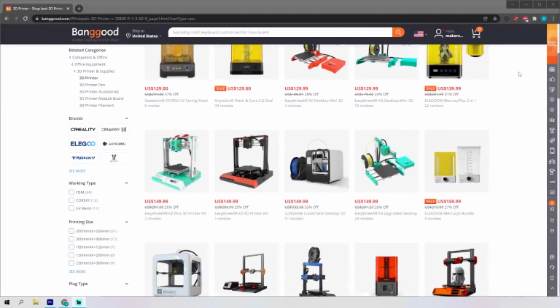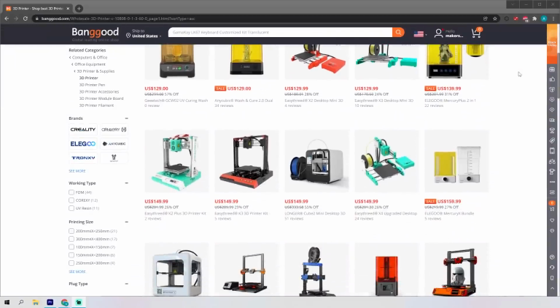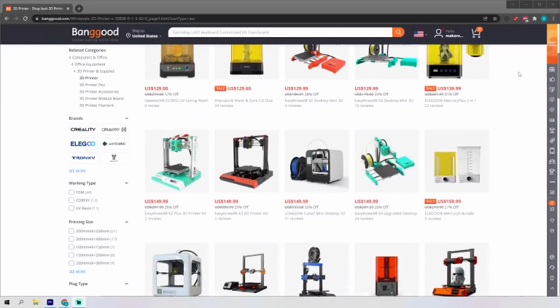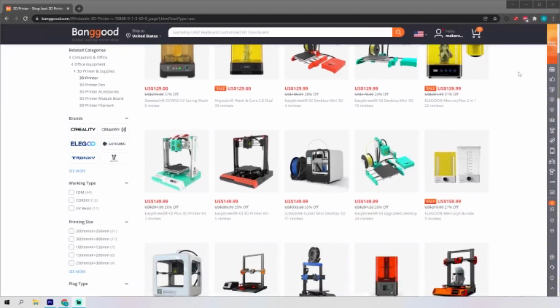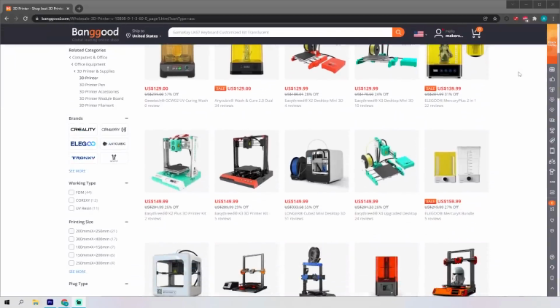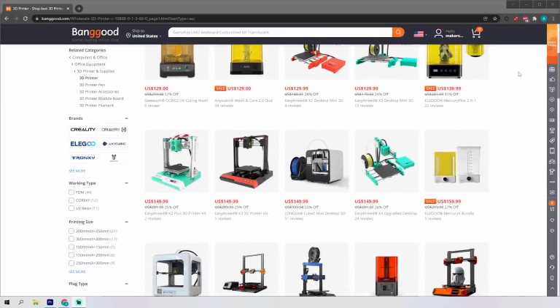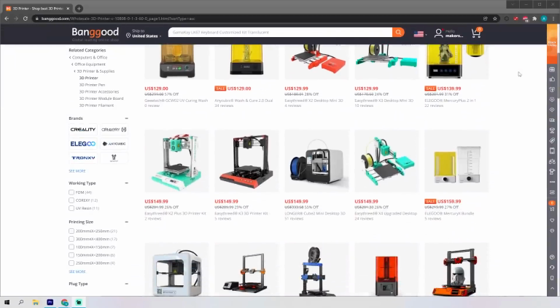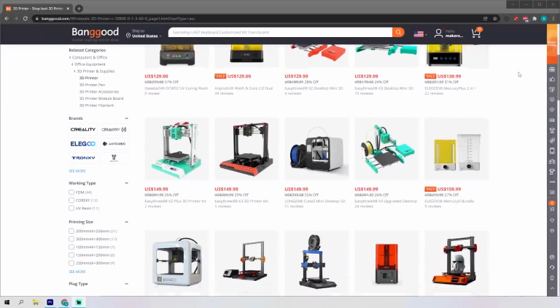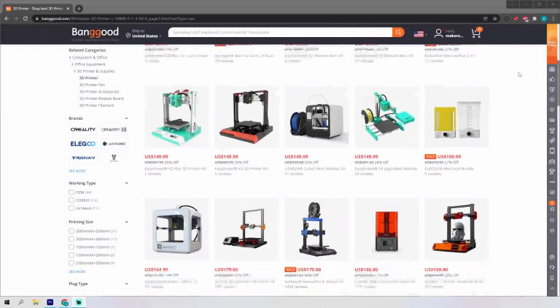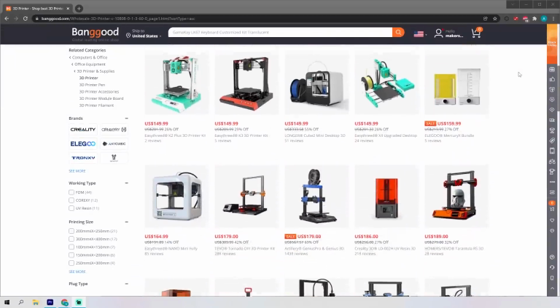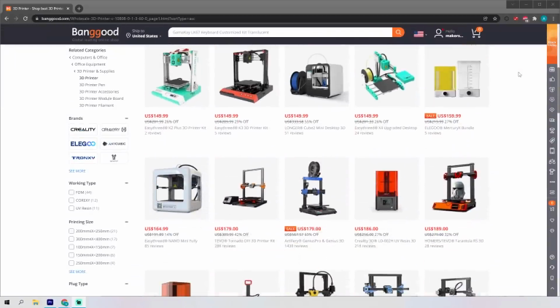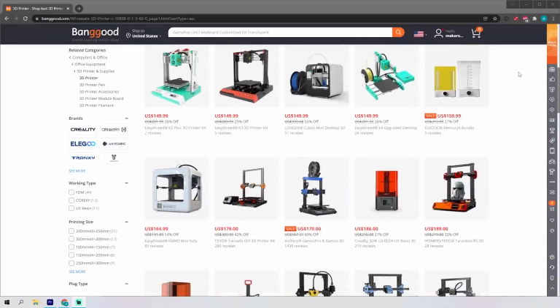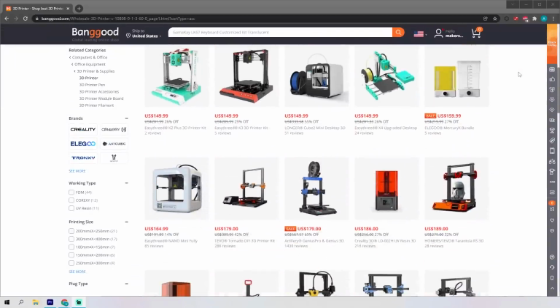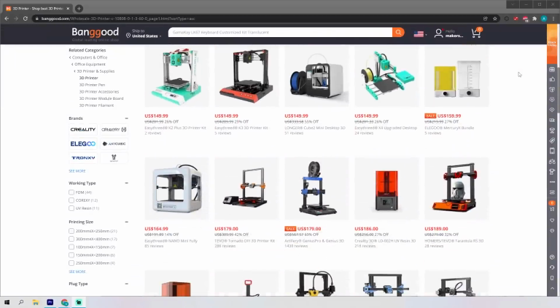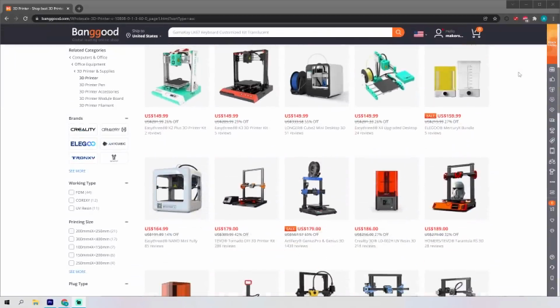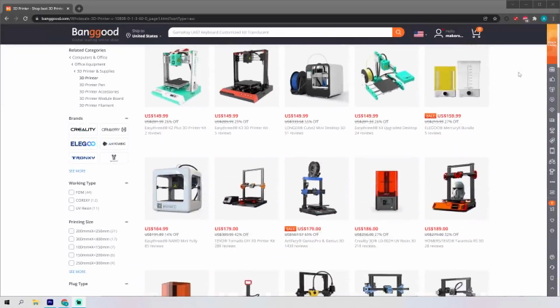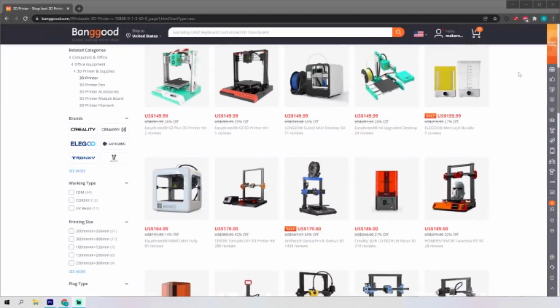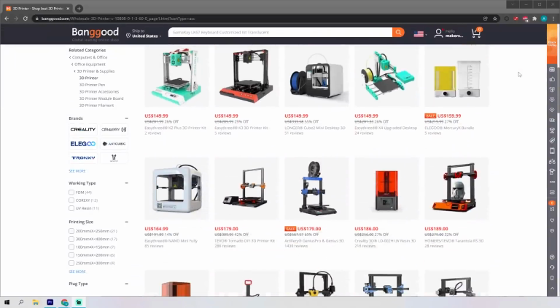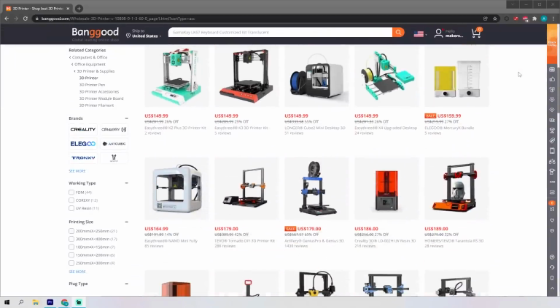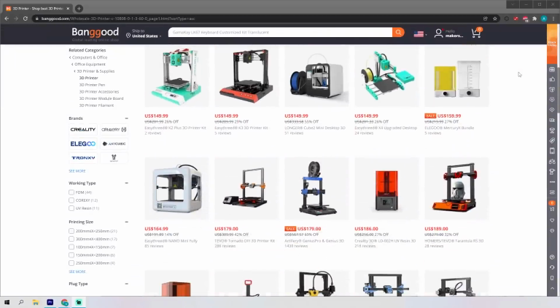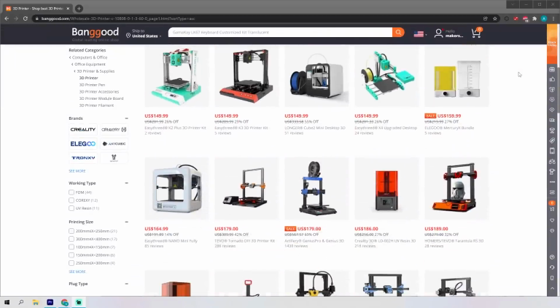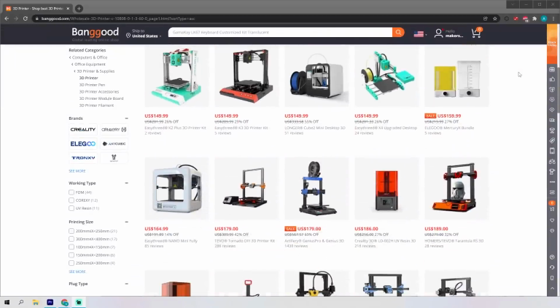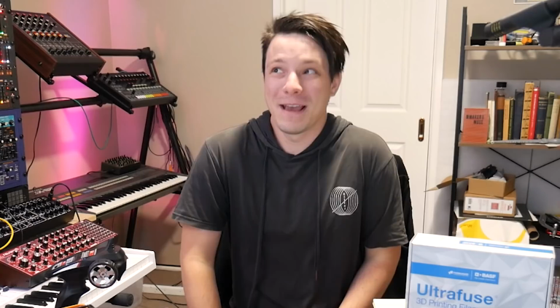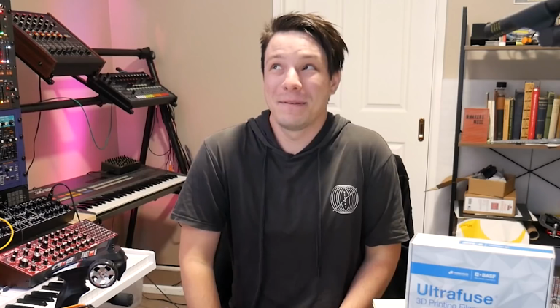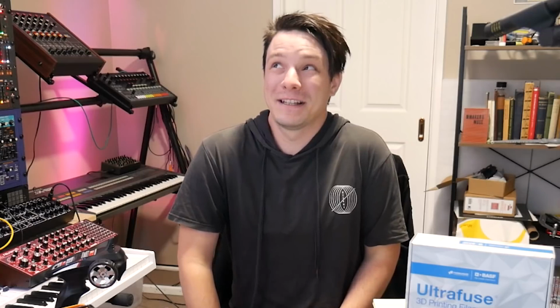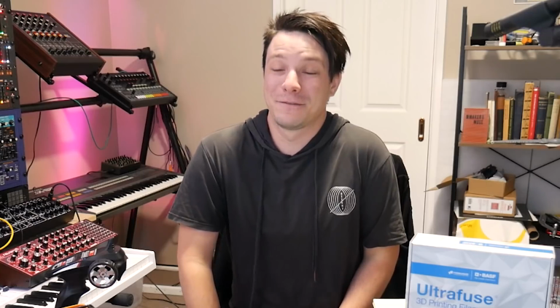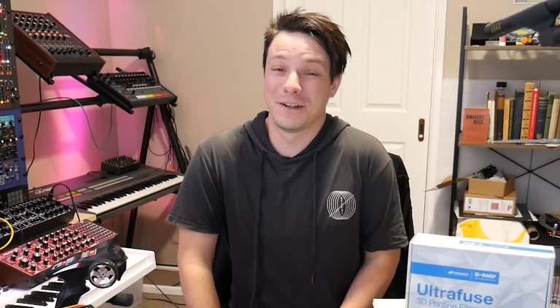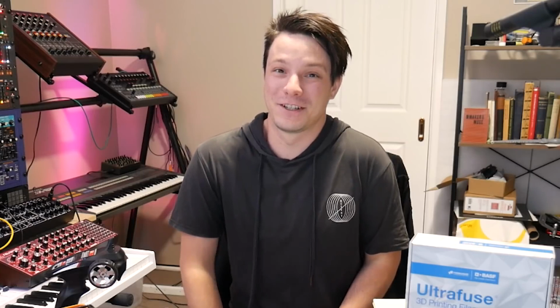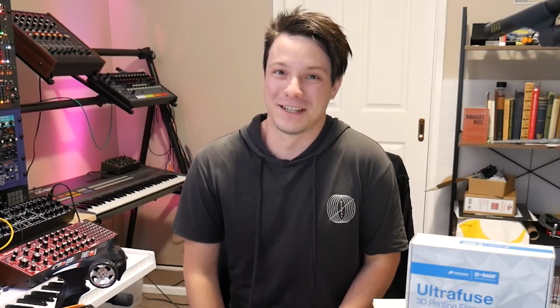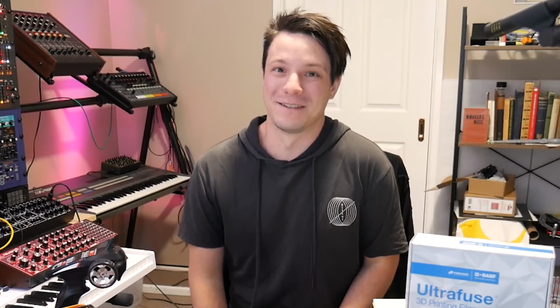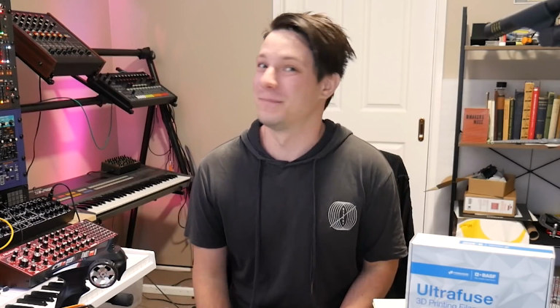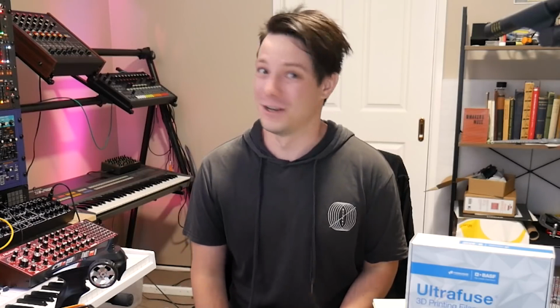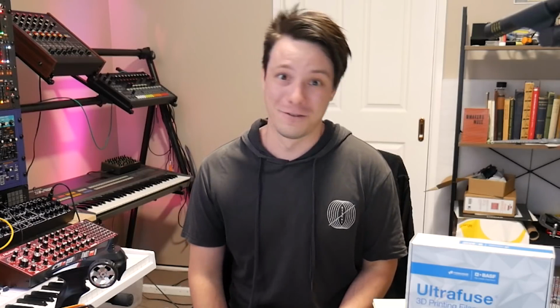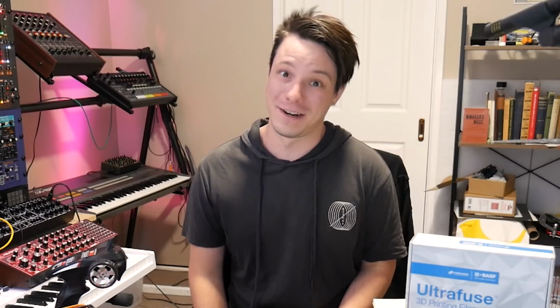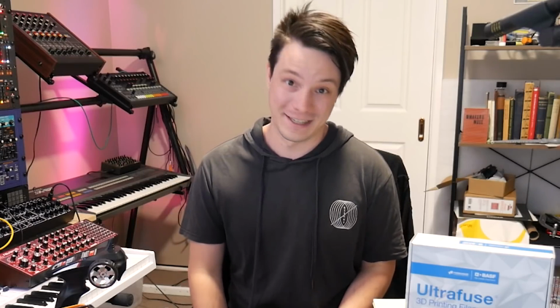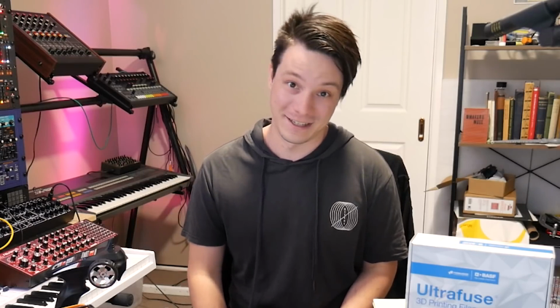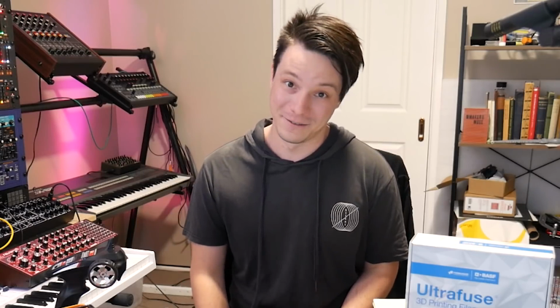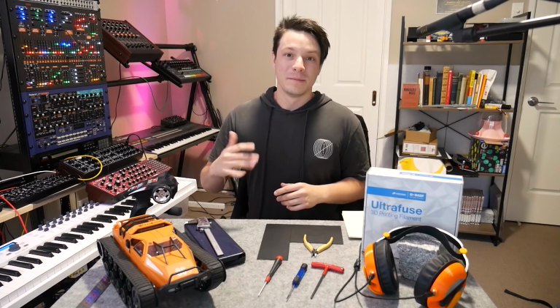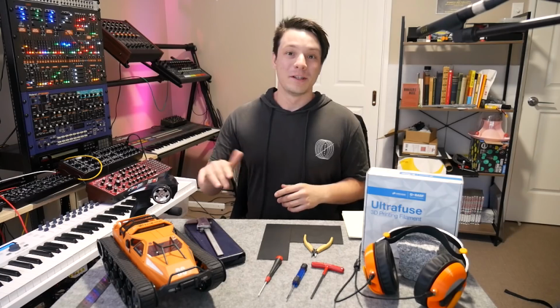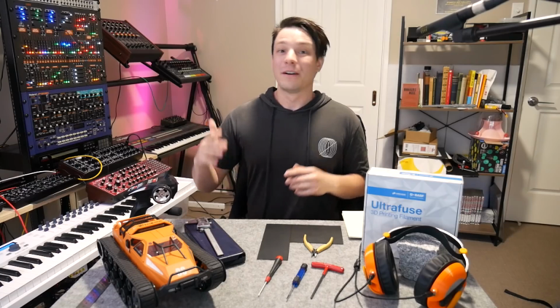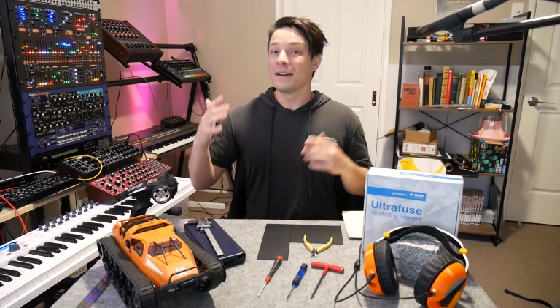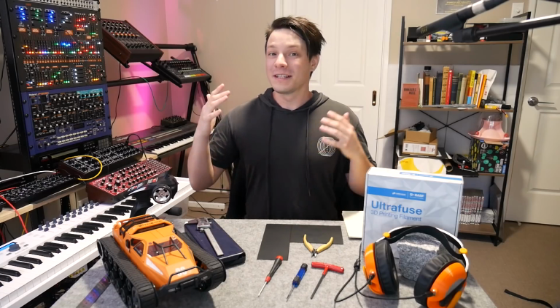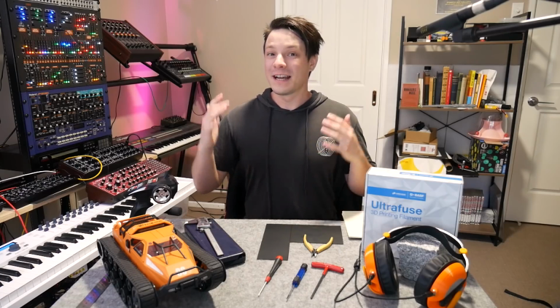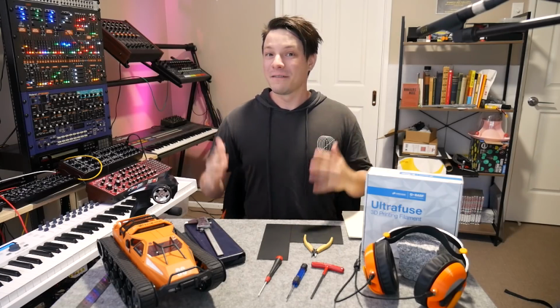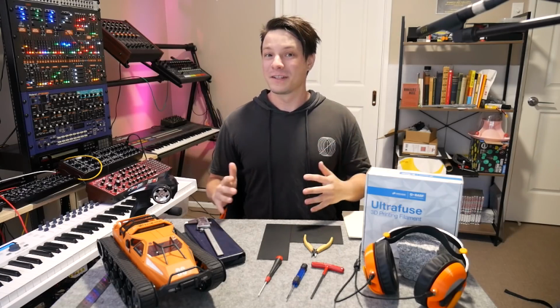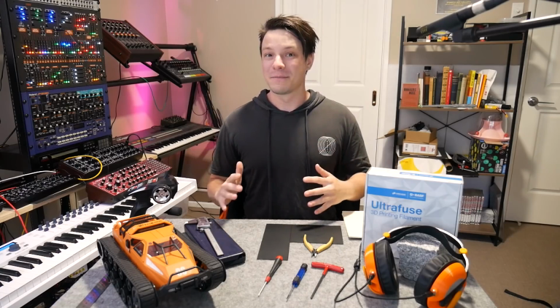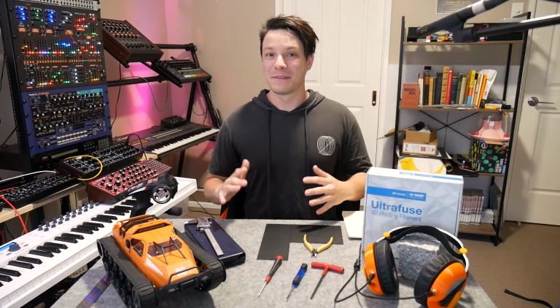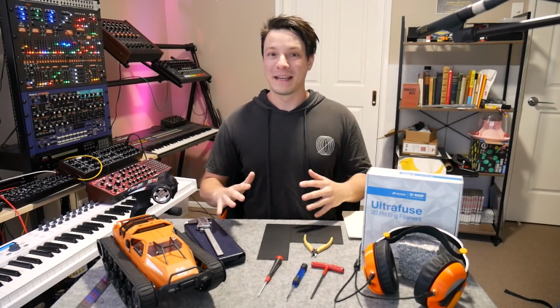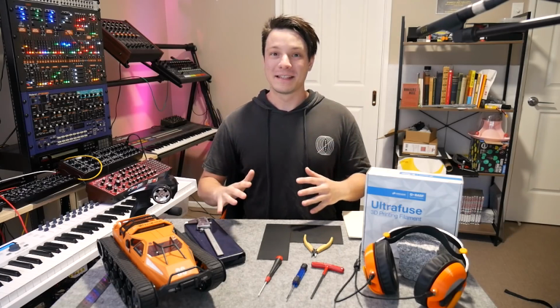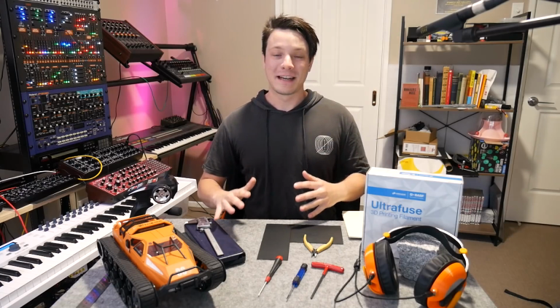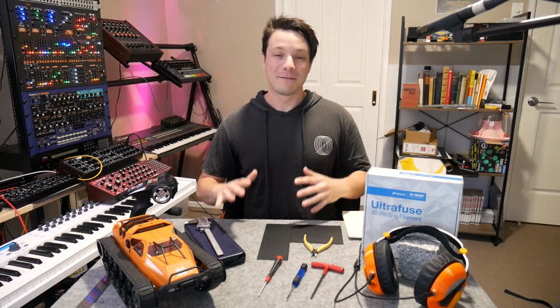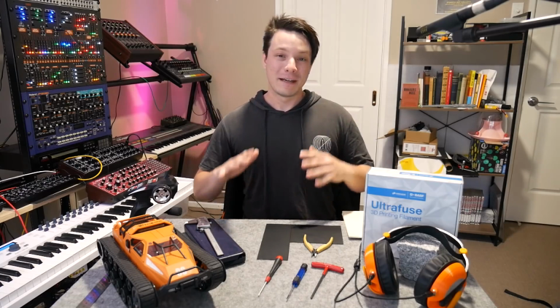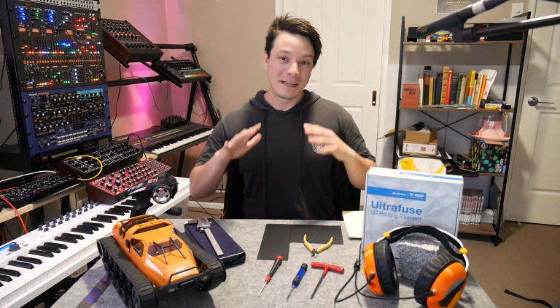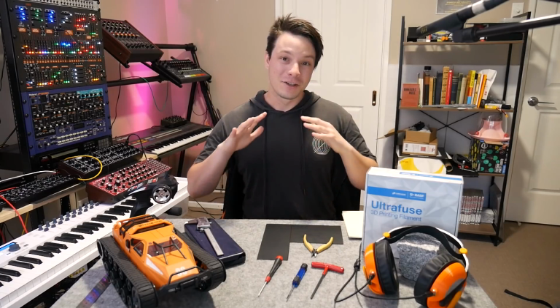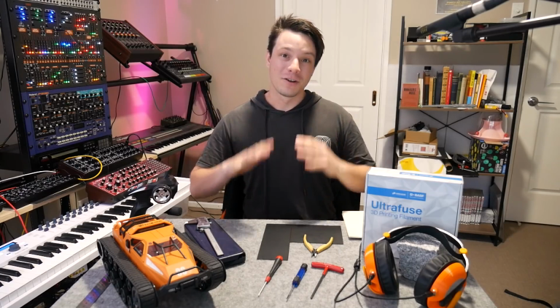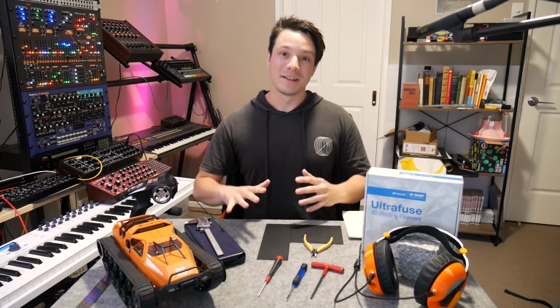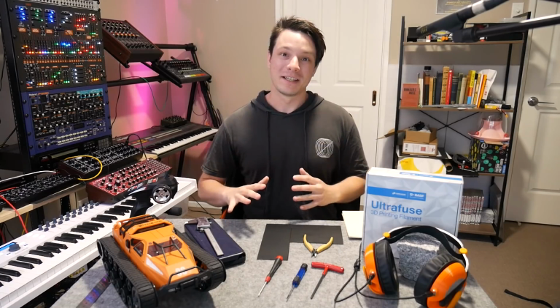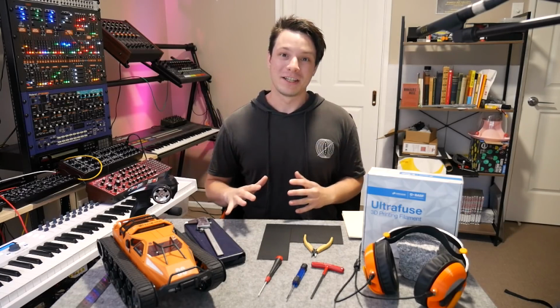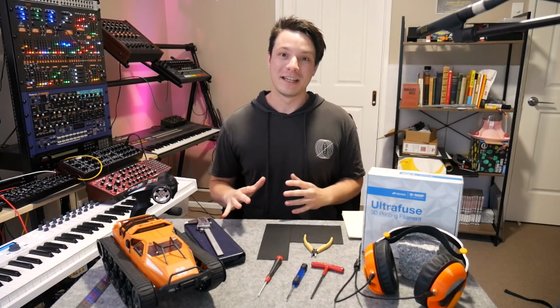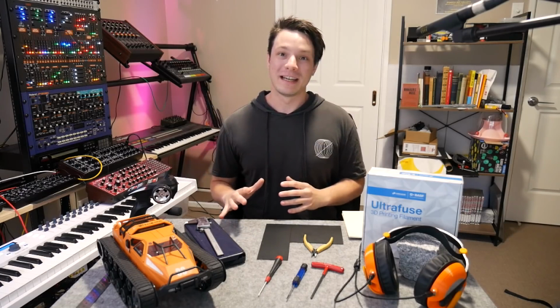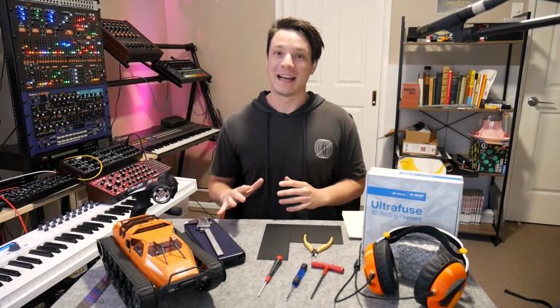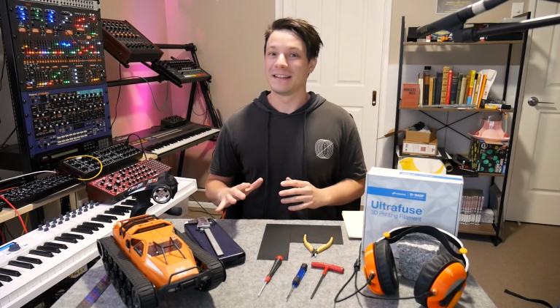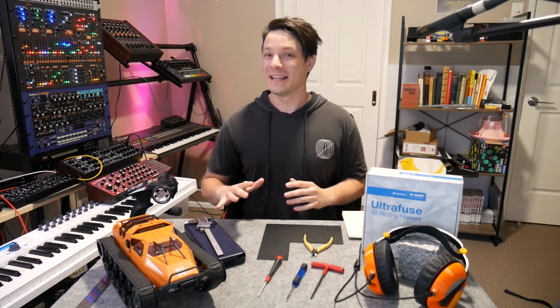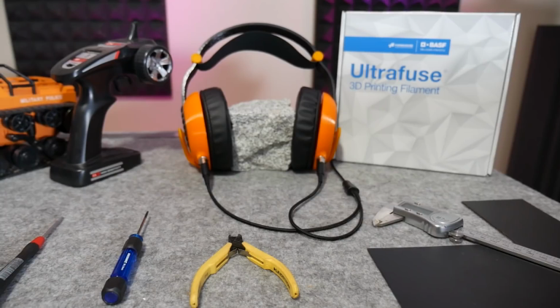If you order a 3D printer you might get a tiny coil of filament, or if you order a laser engraver you might just get a pair of crap sunglasses. Inevitably this time of year they're going to start popping up again, so just be careful. If it seems too good to be true, it probably is. 3D printers aren't super cheap yet — they're cheaper than they used to be, but they're not $20–$30, maybe in the future, but not right now.